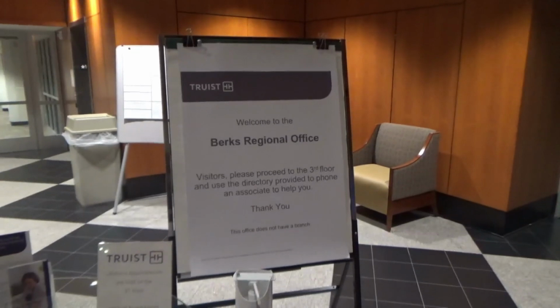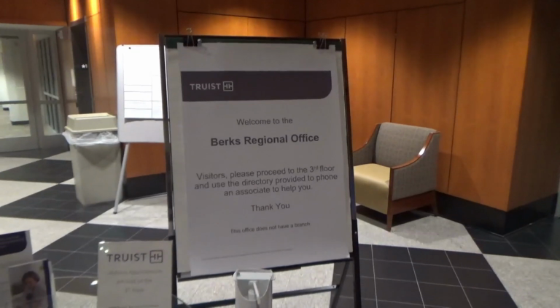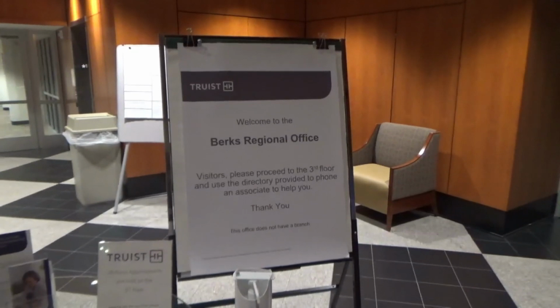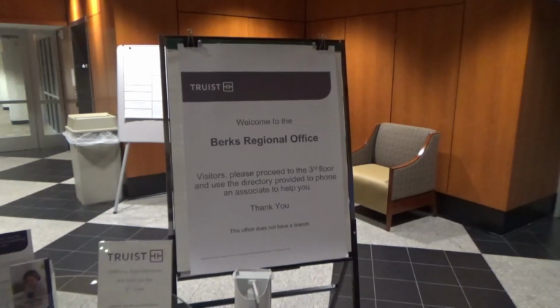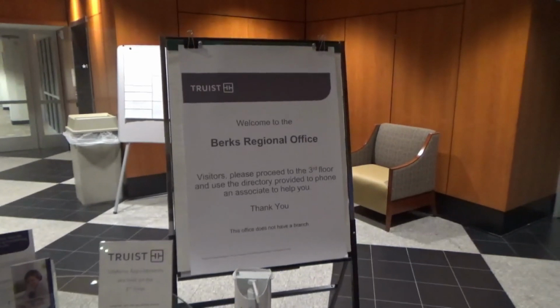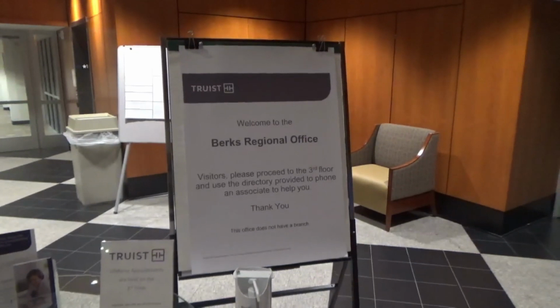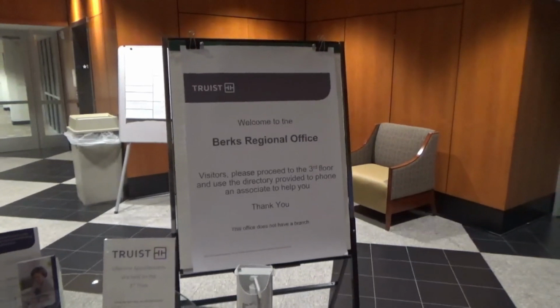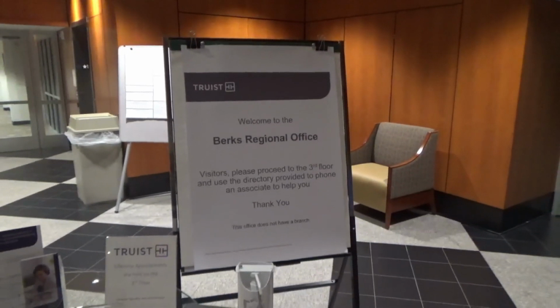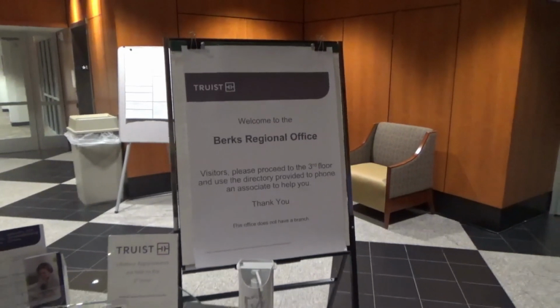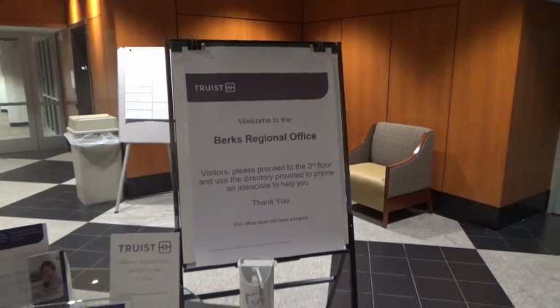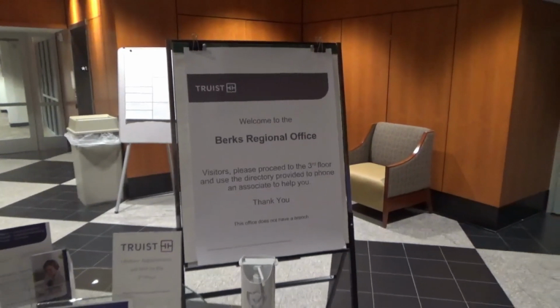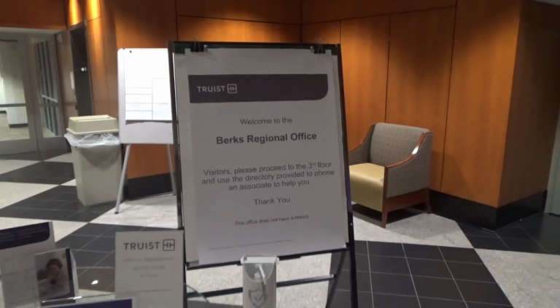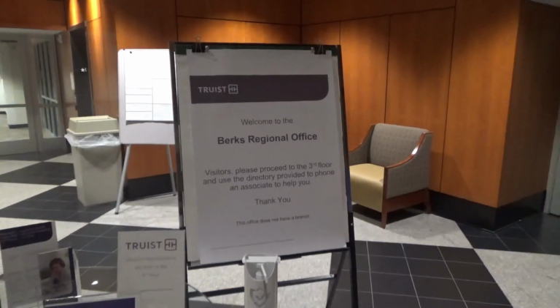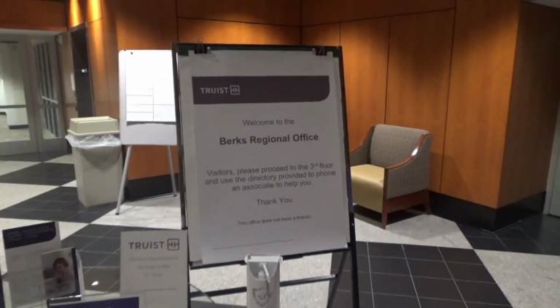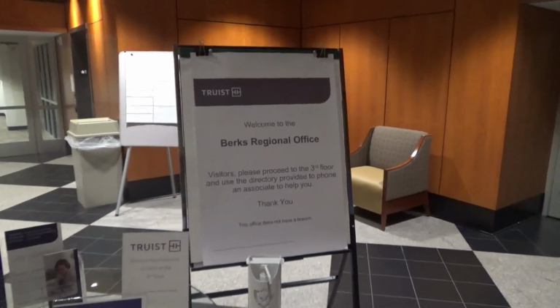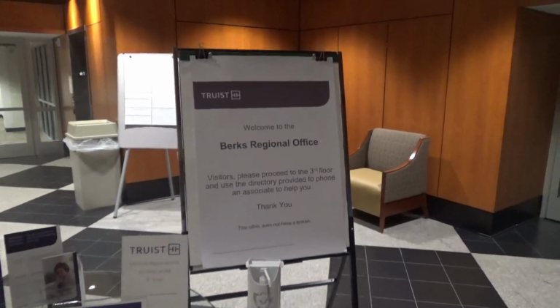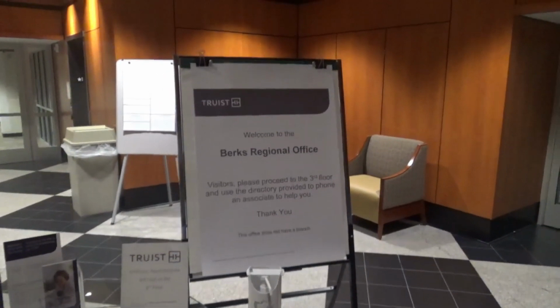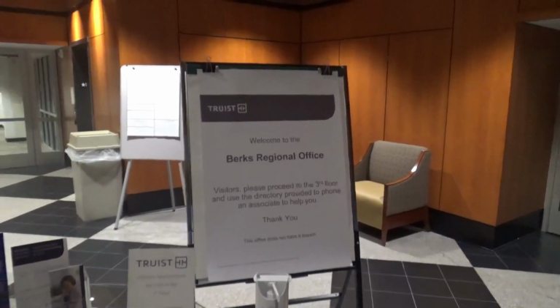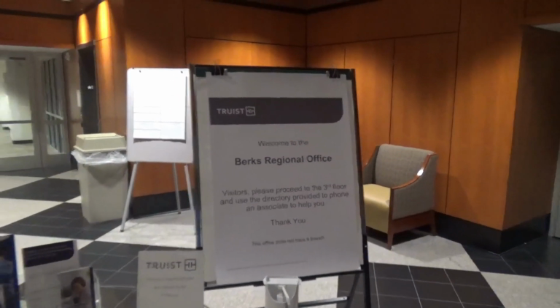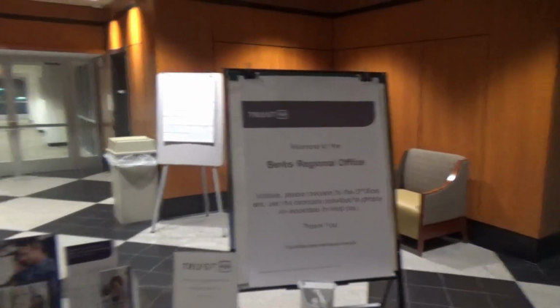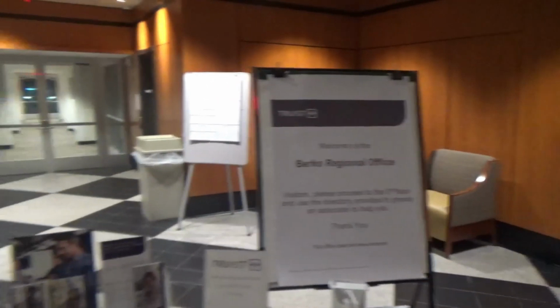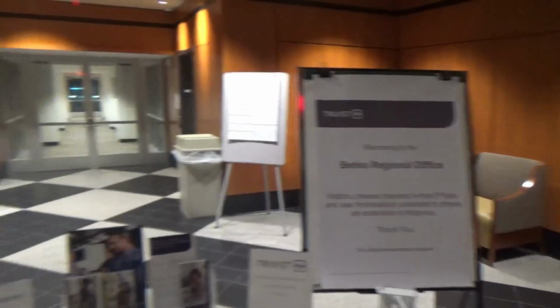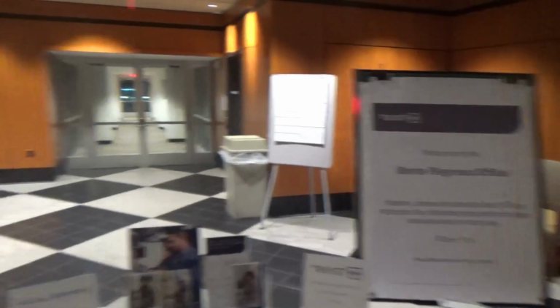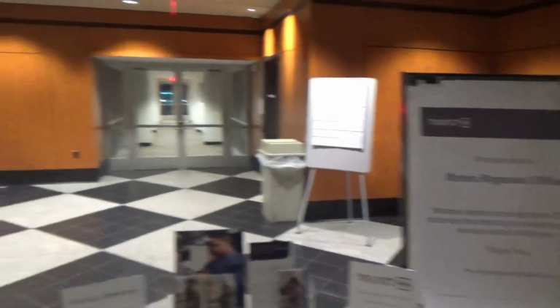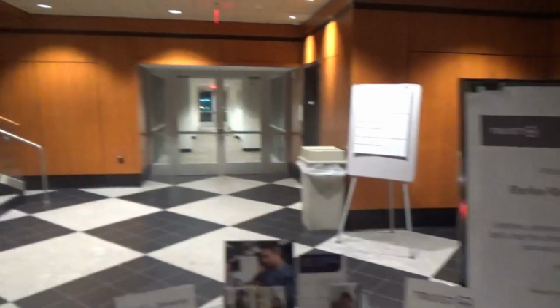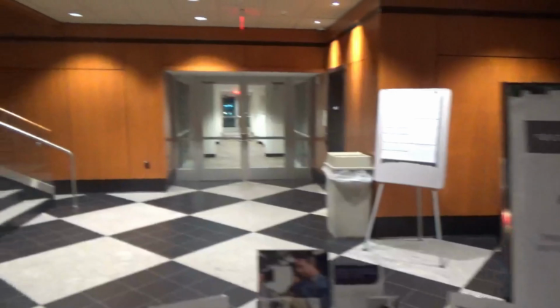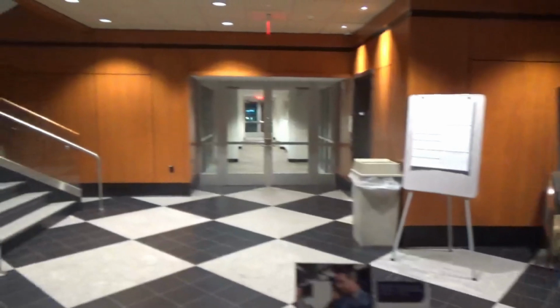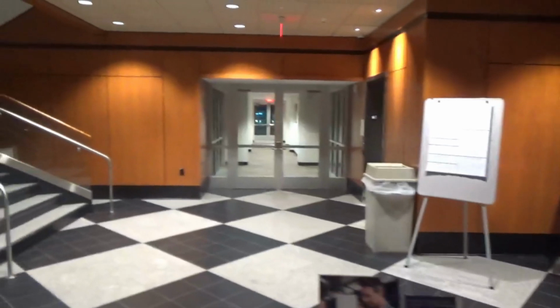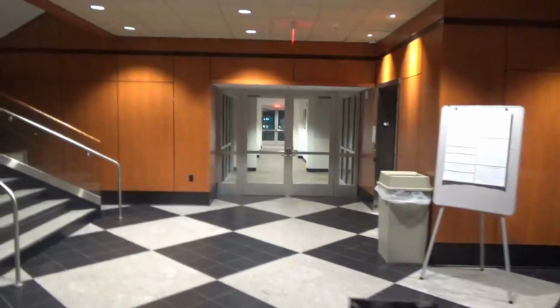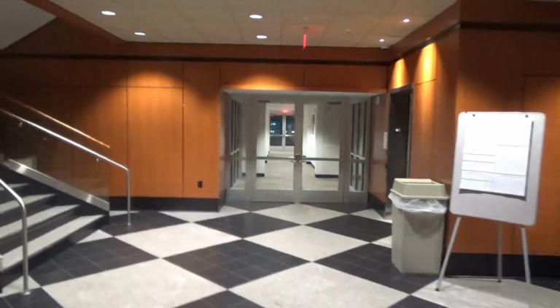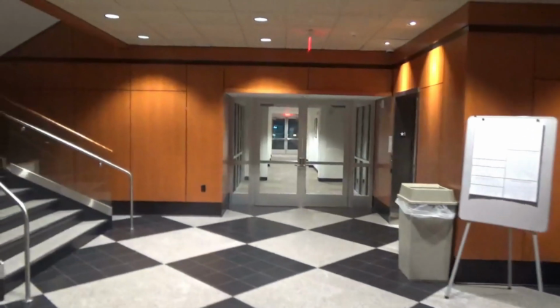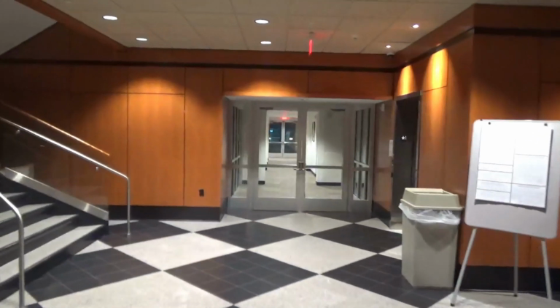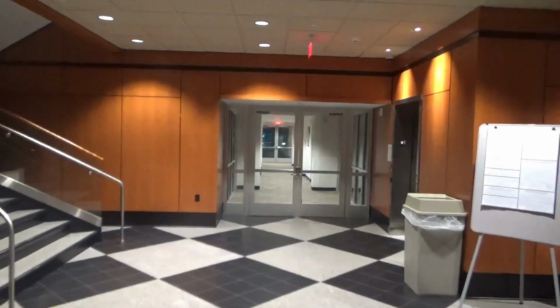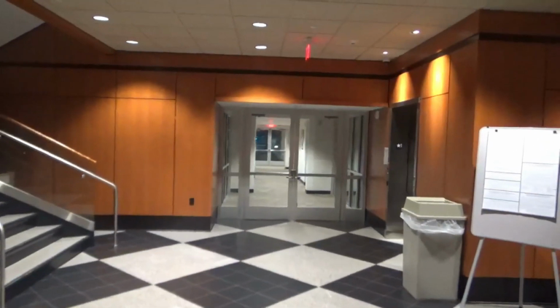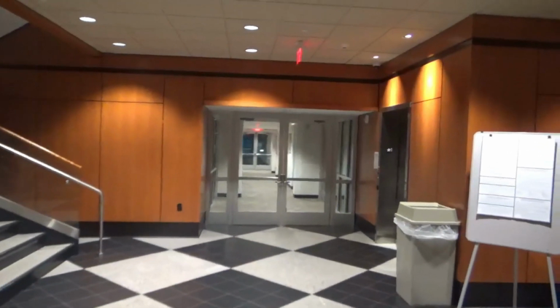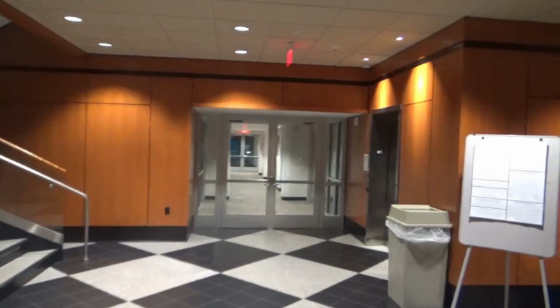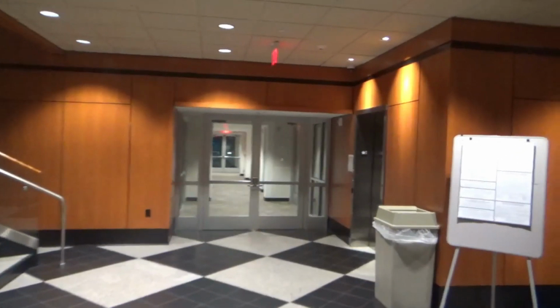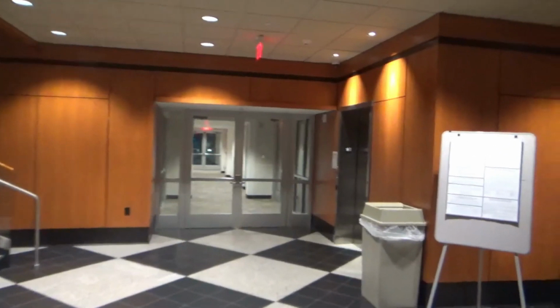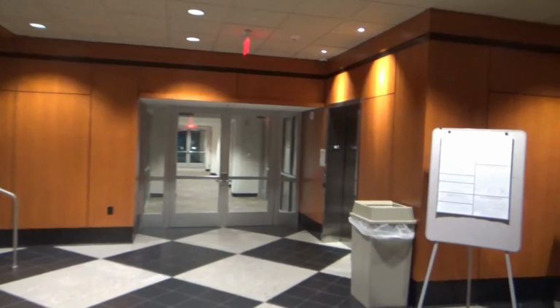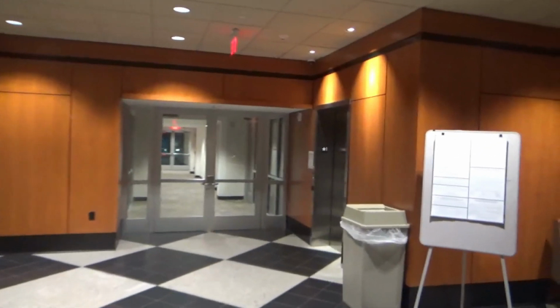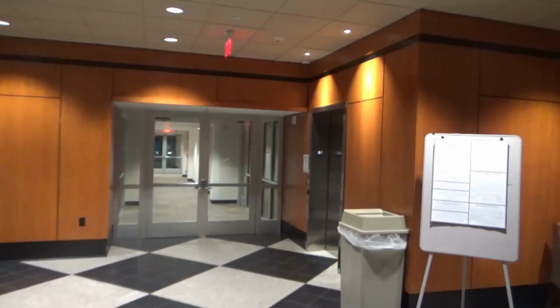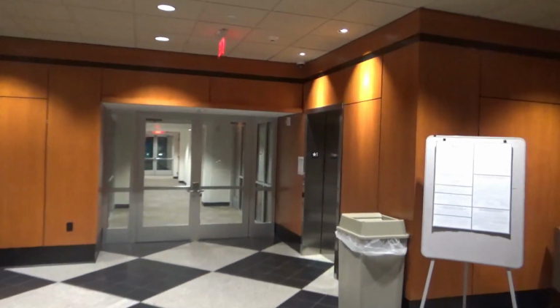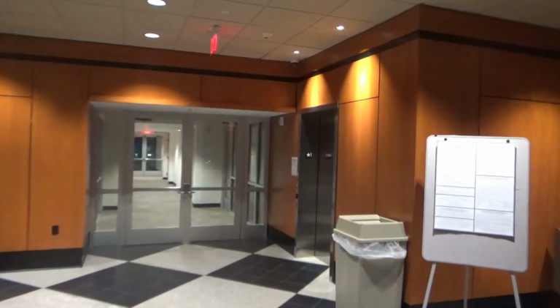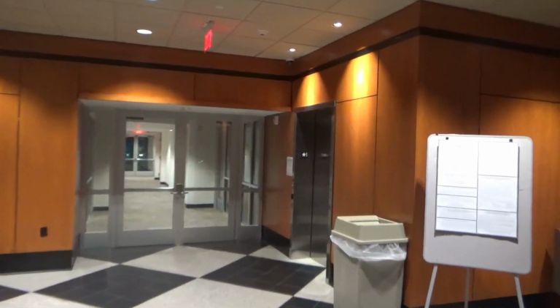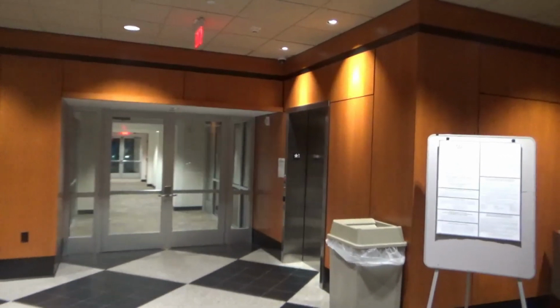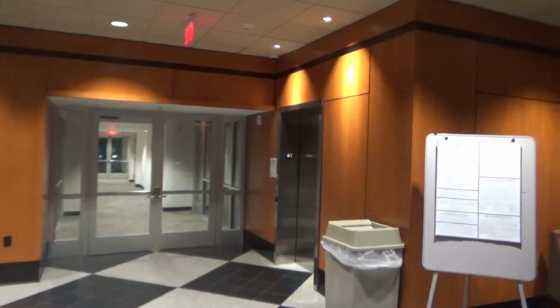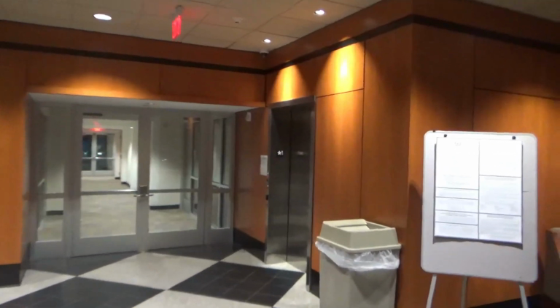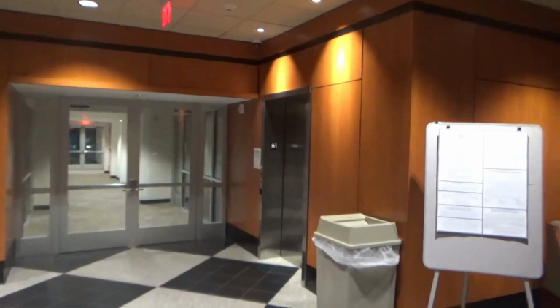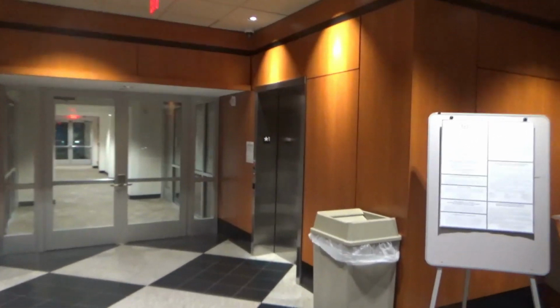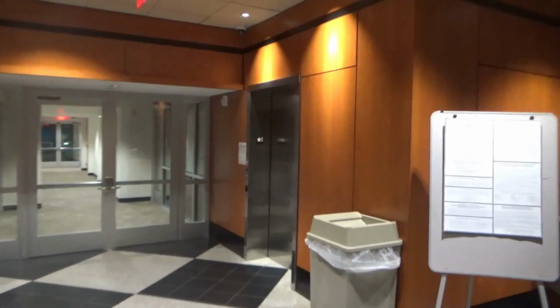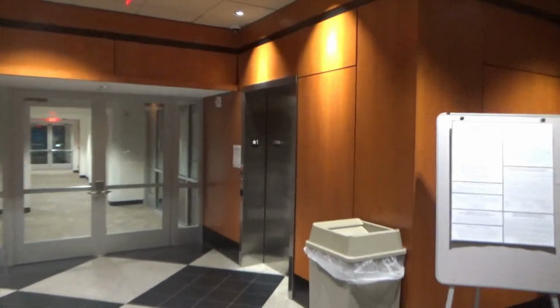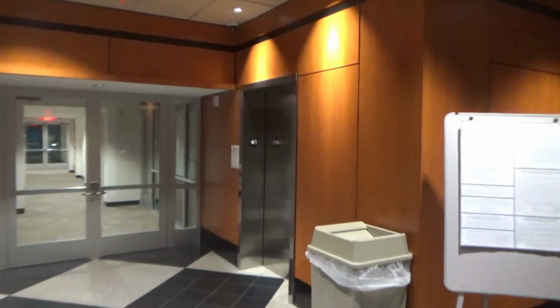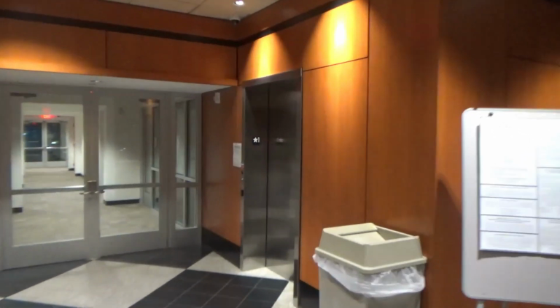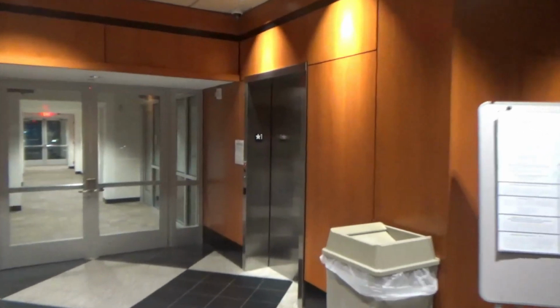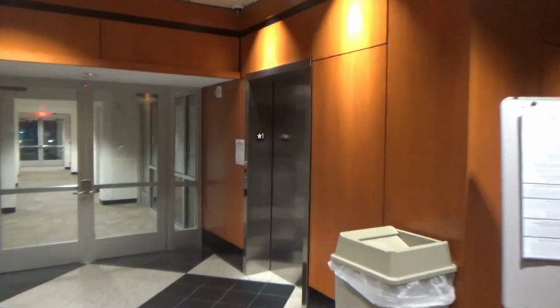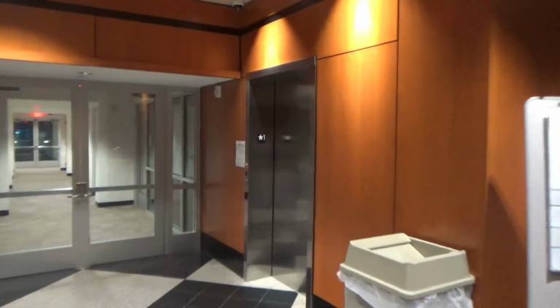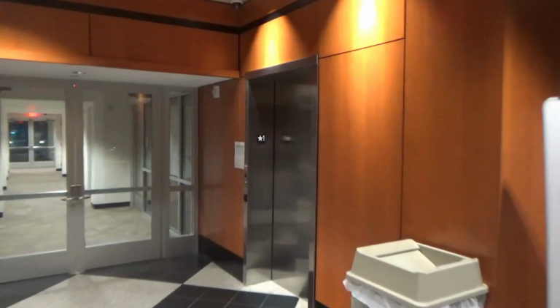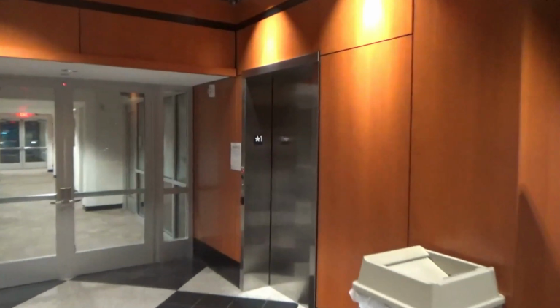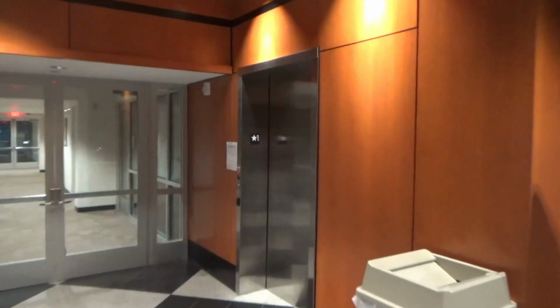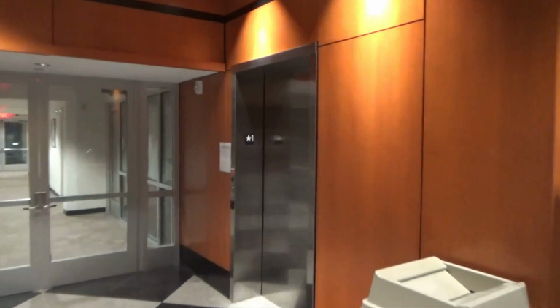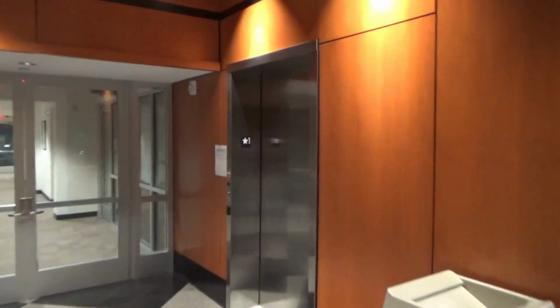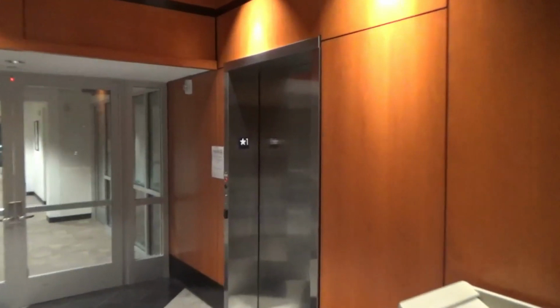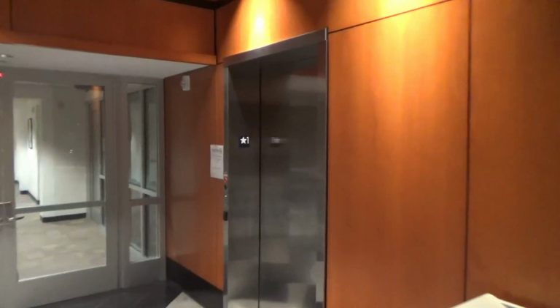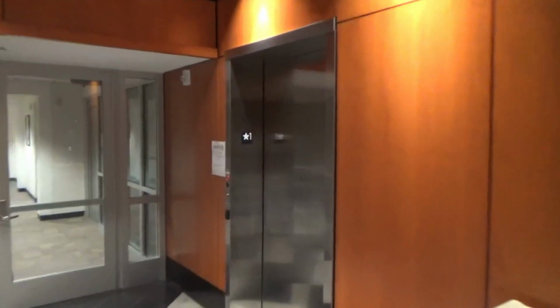Alright, we are here at the Truvis Burks Regional Office Building here in Warnesee, Pennsylvania. And over here we have an Otis Hydrofit.